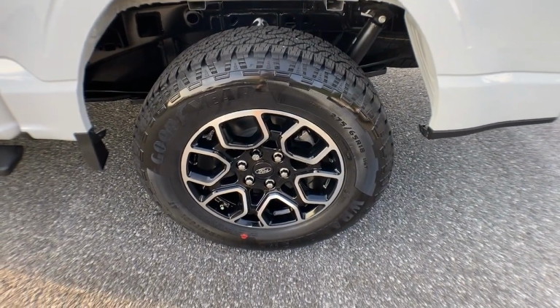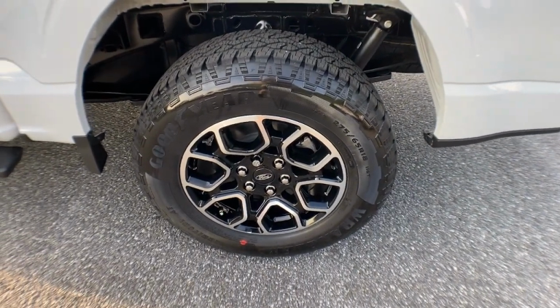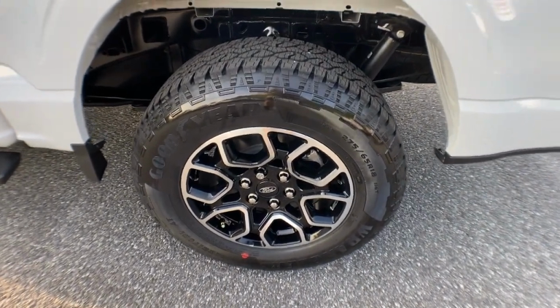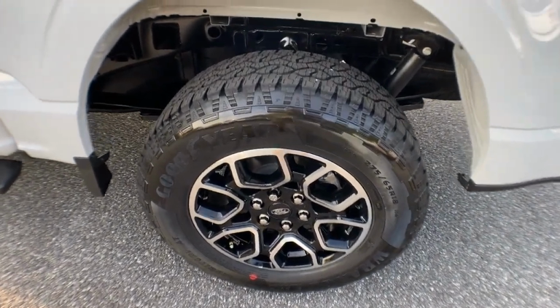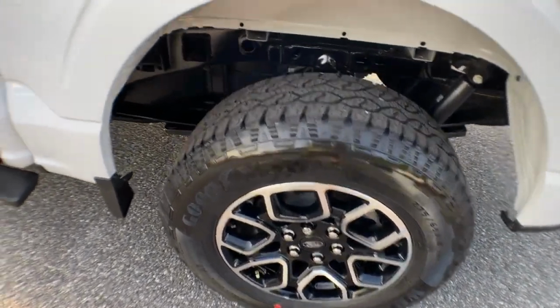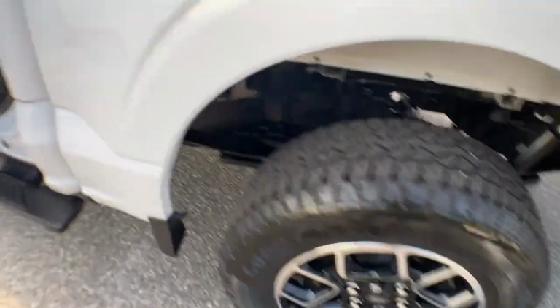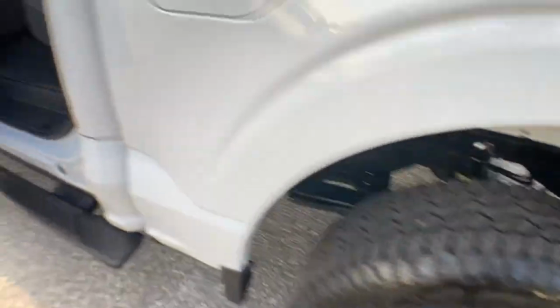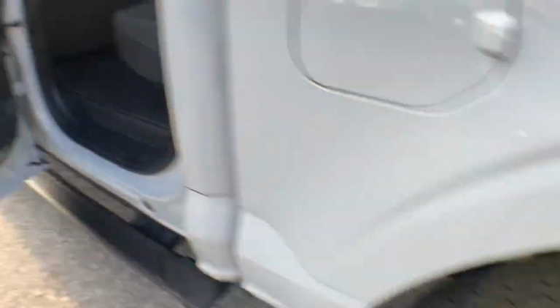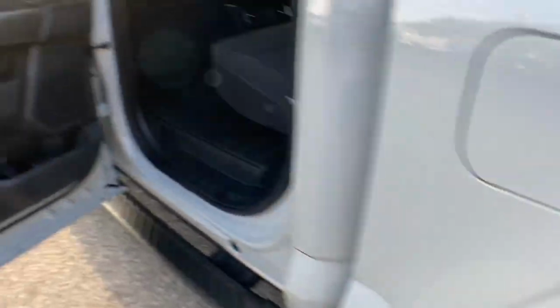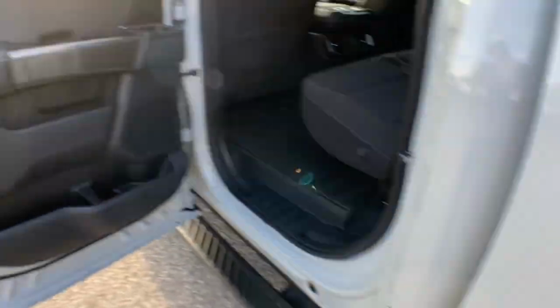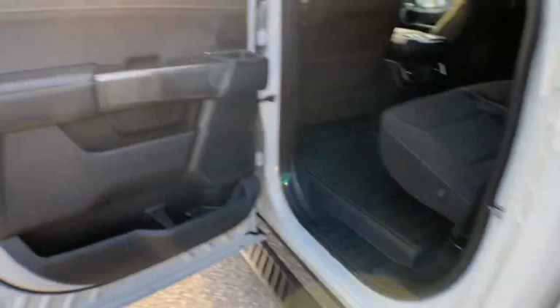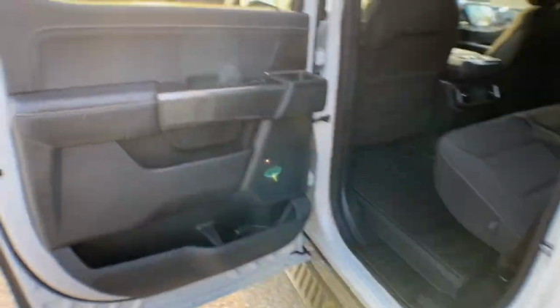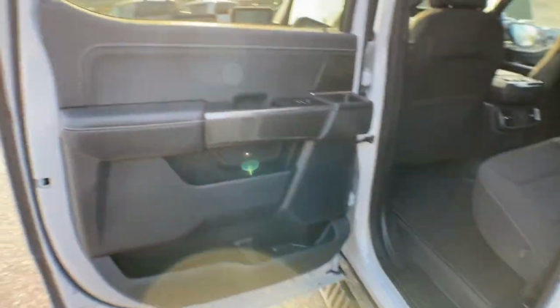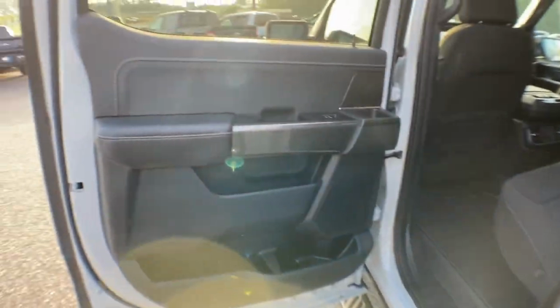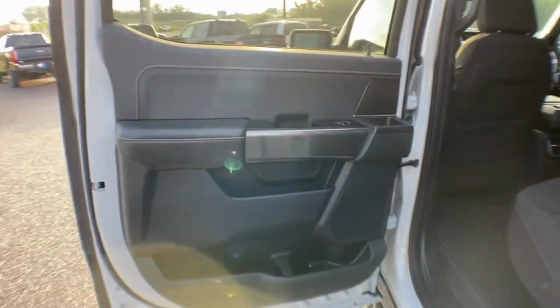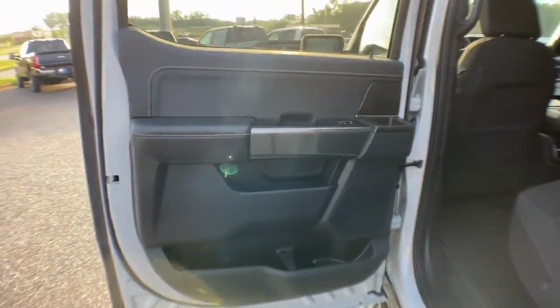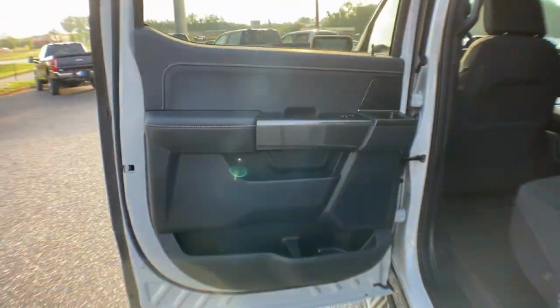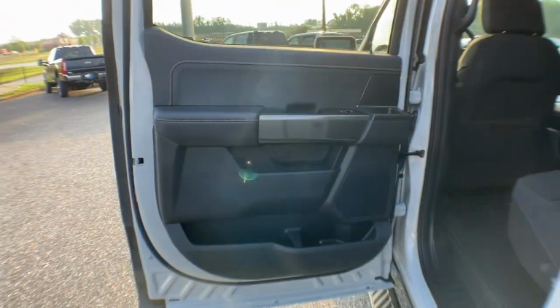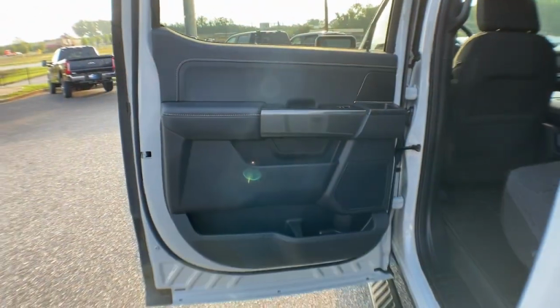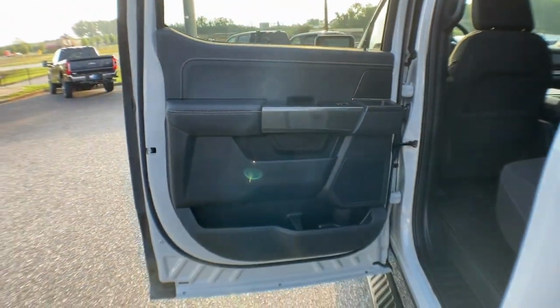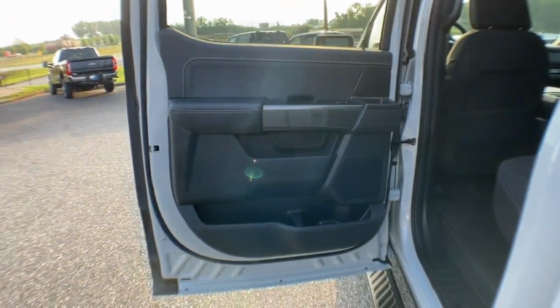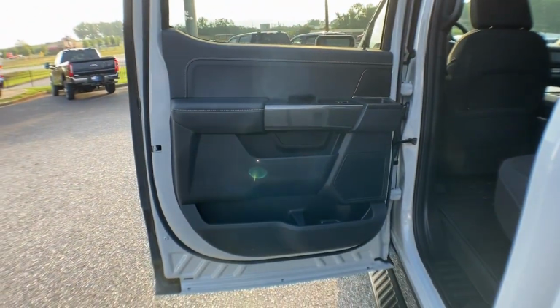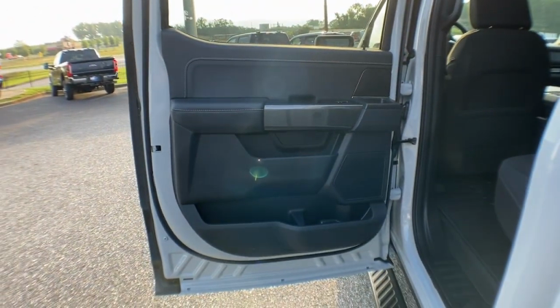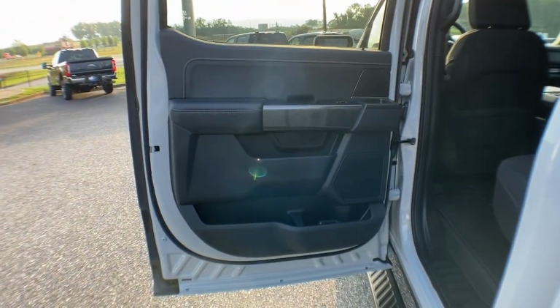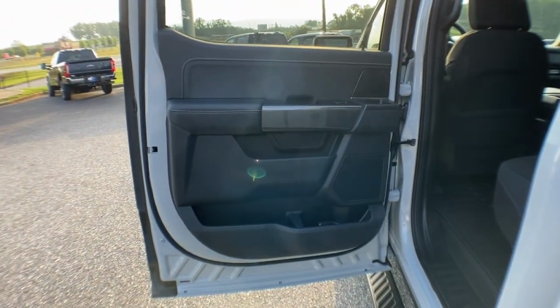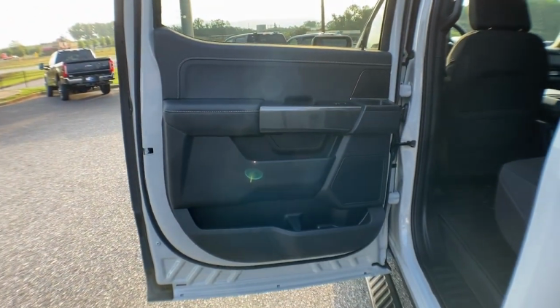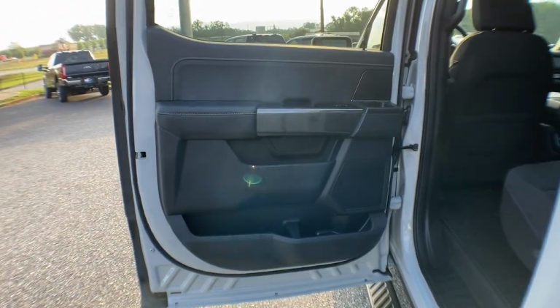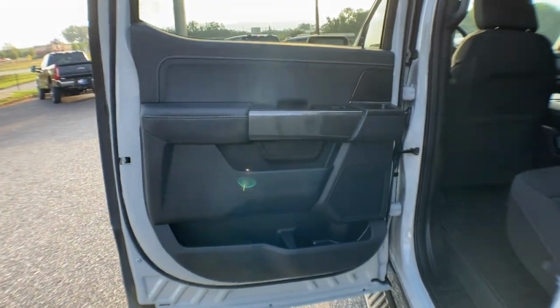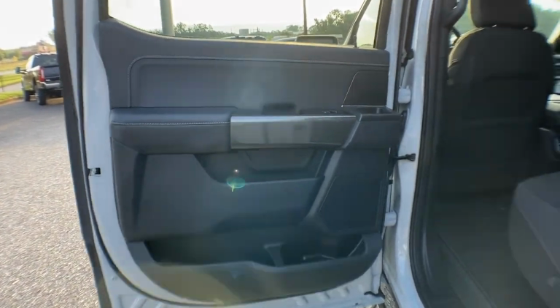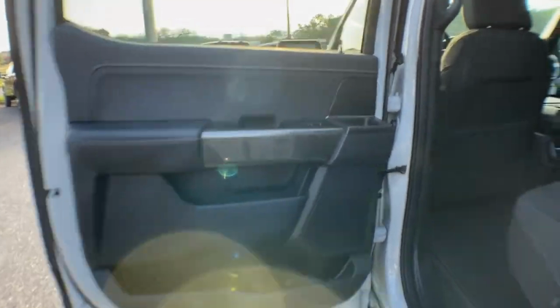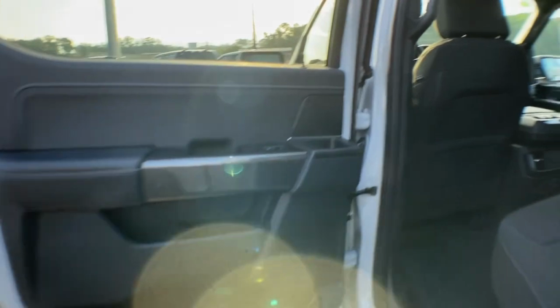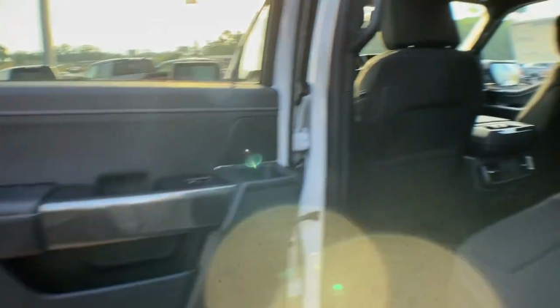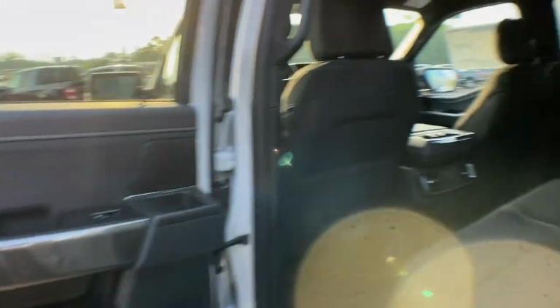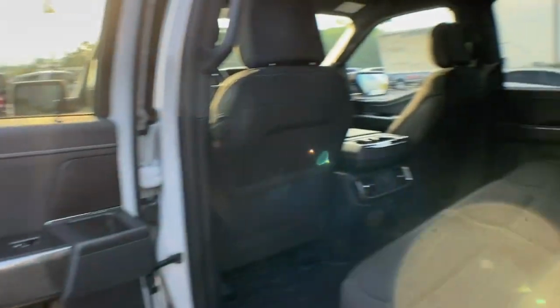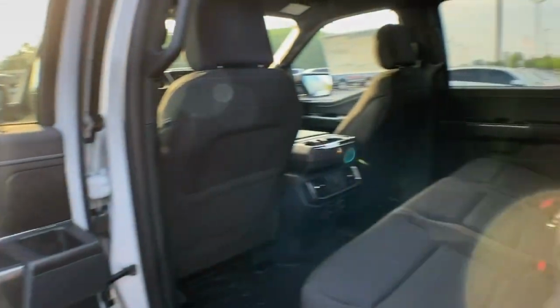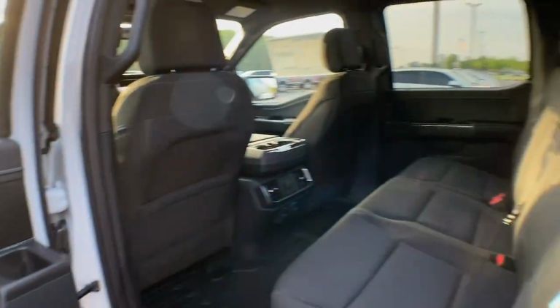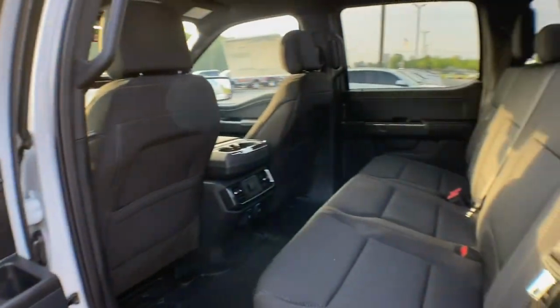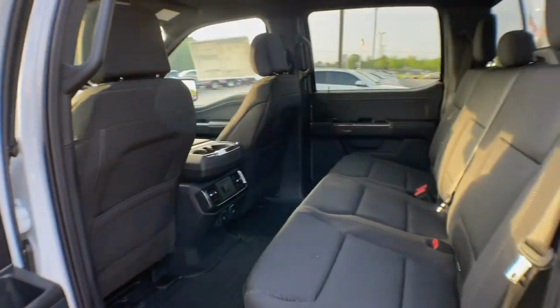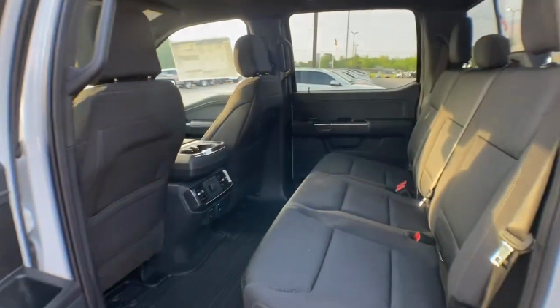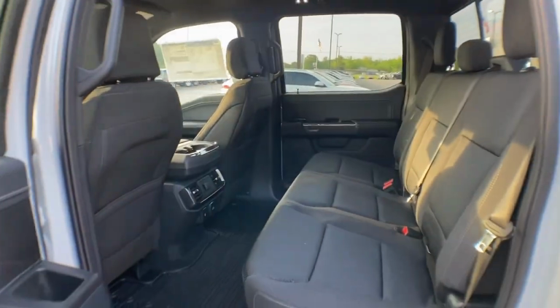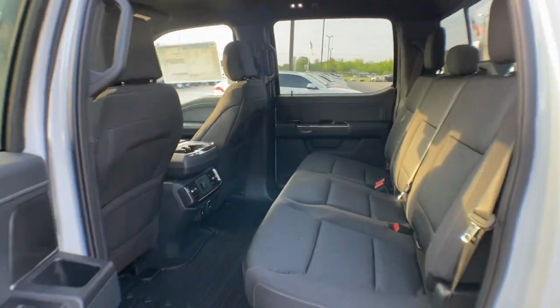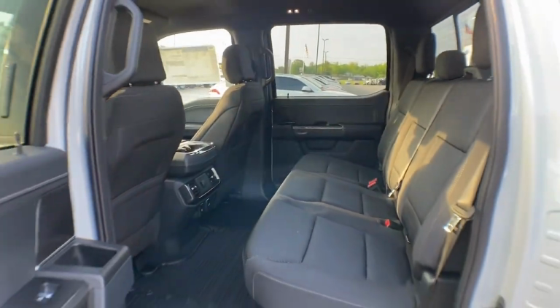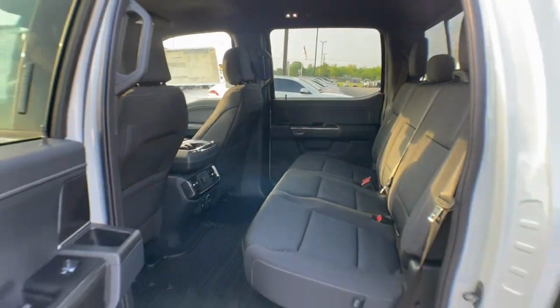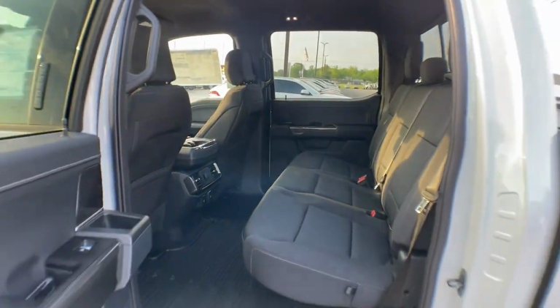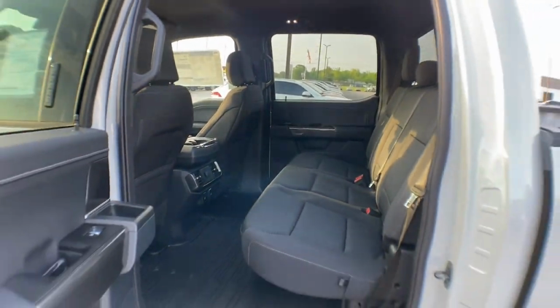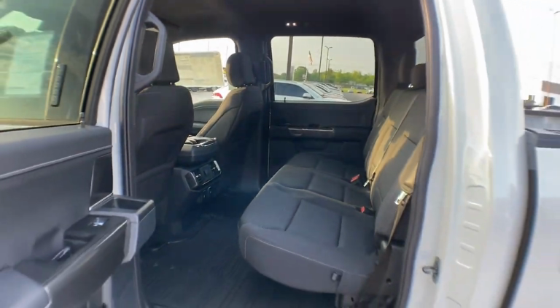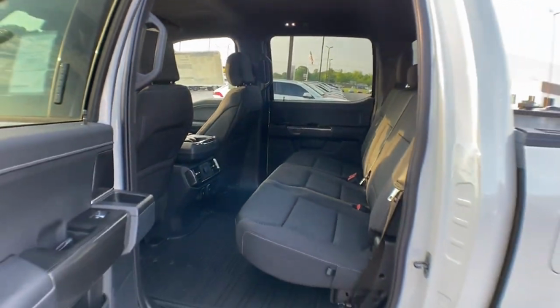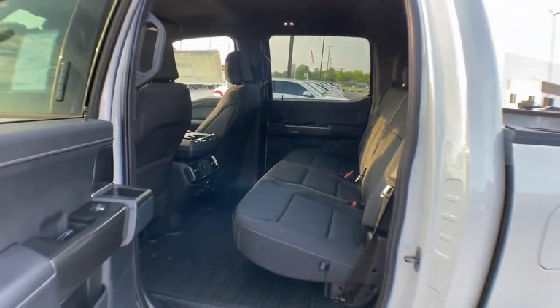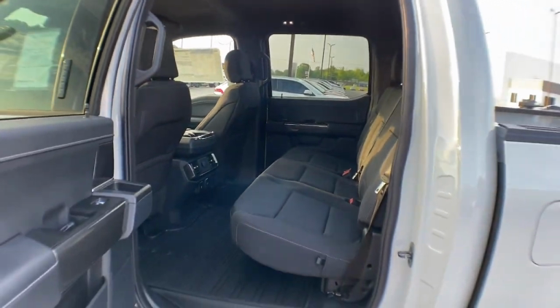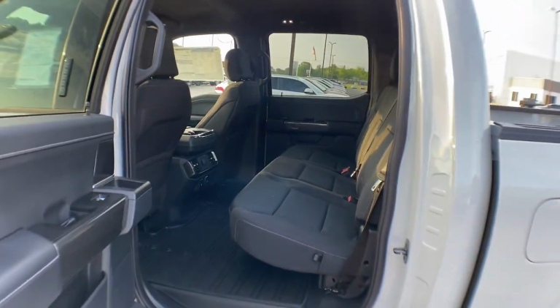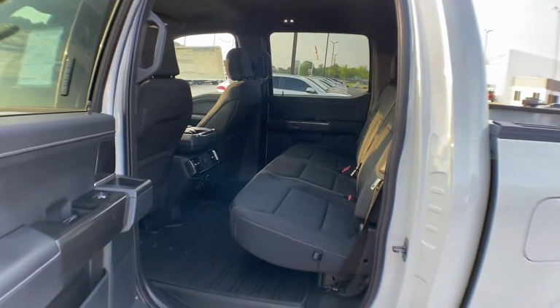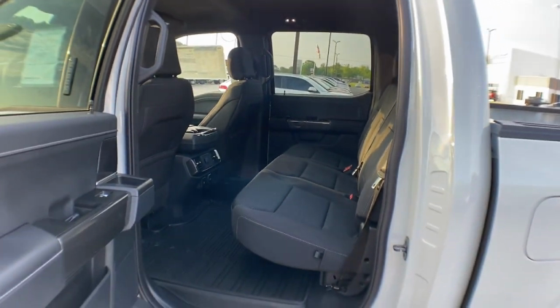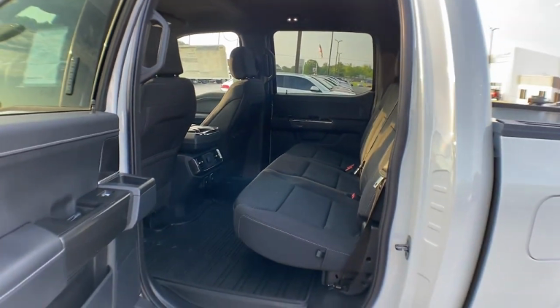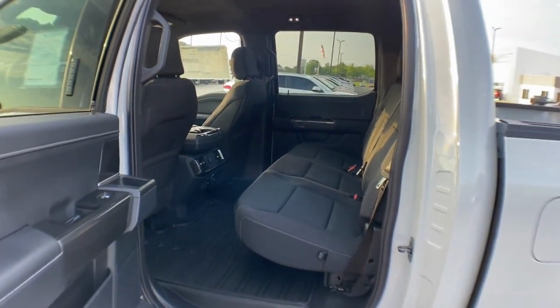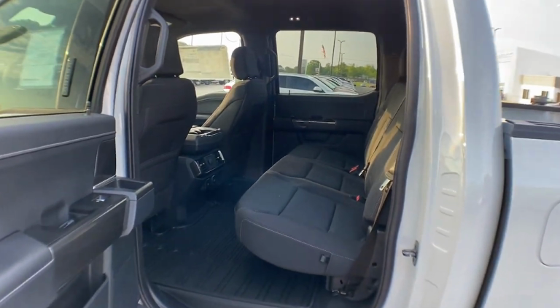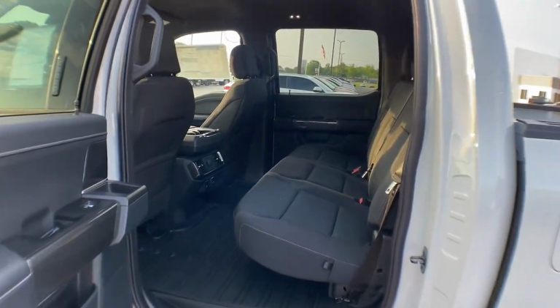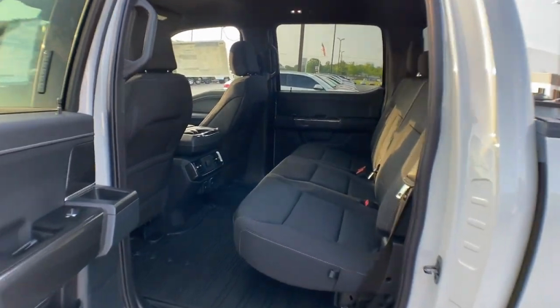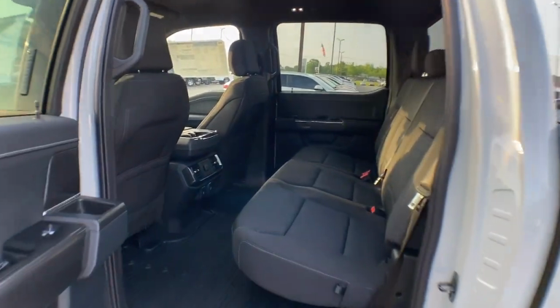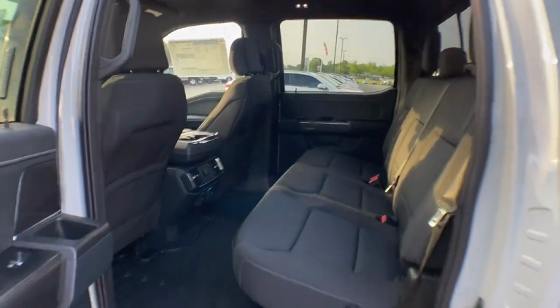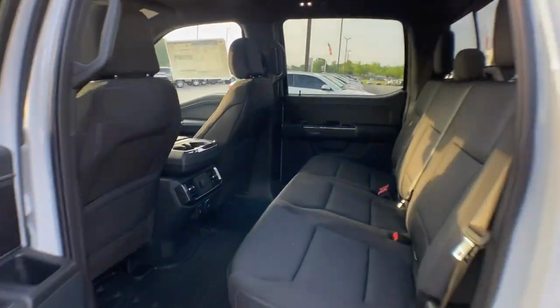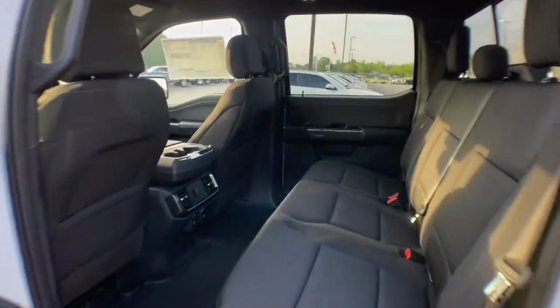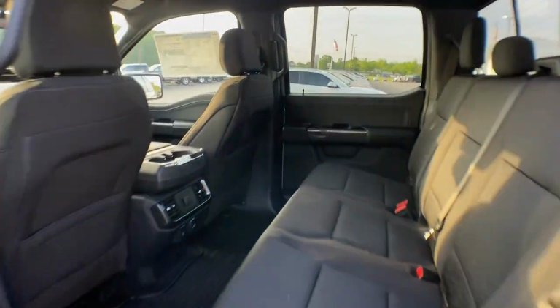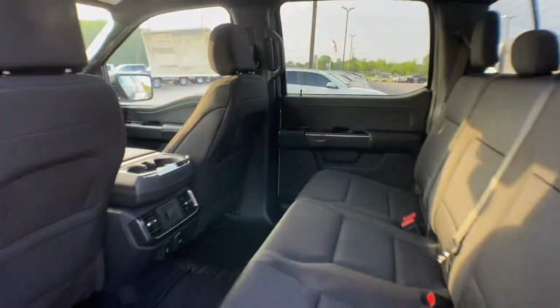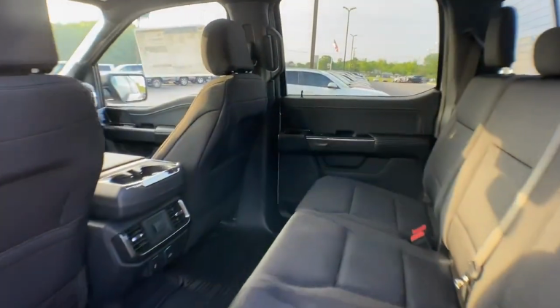Apple CarPlay and/or Android Auto. Keyless entry. Backup camera. Satellite radio. Heated mirrors.